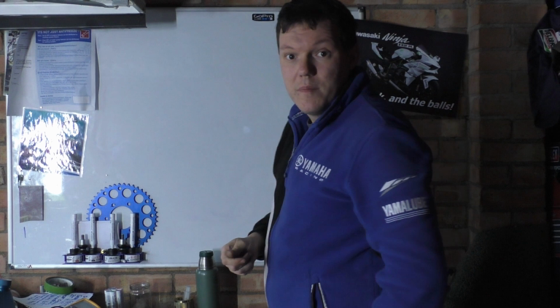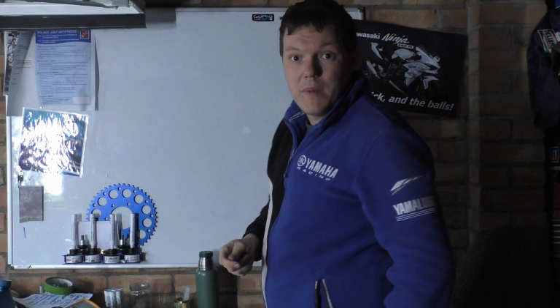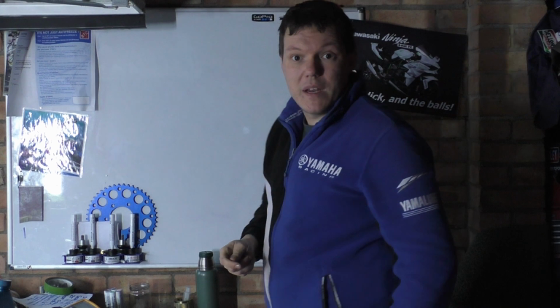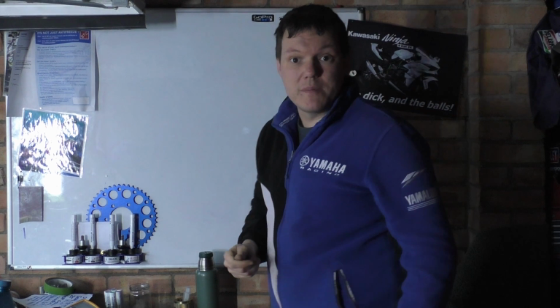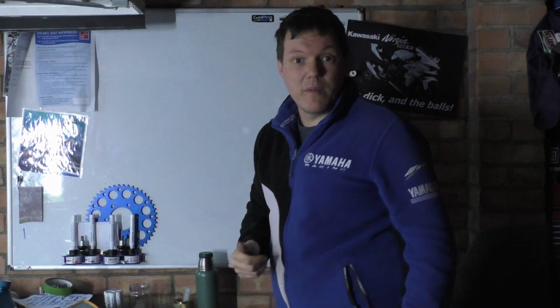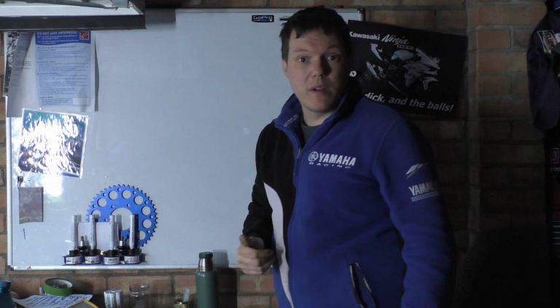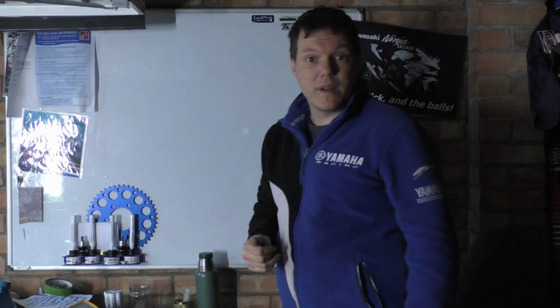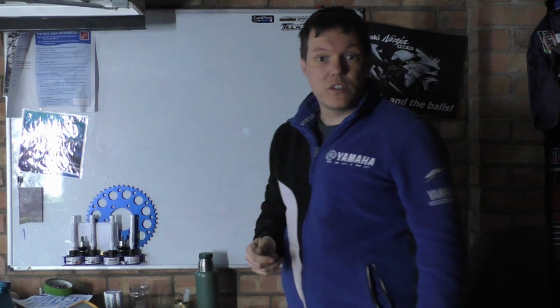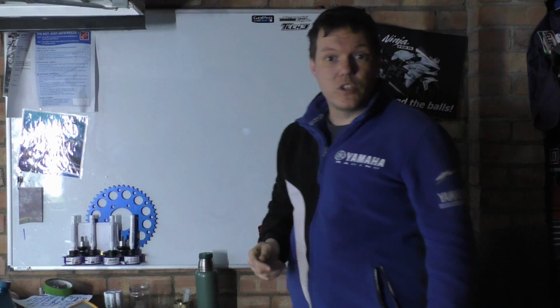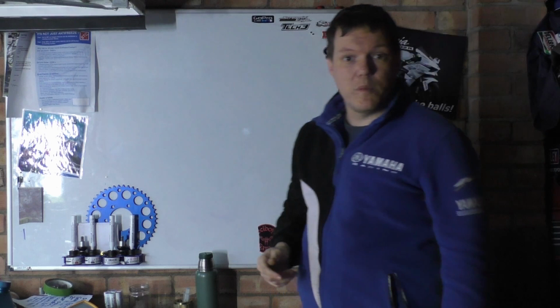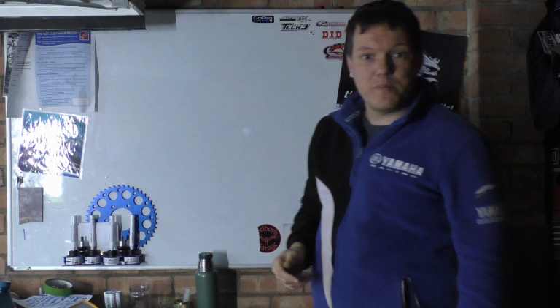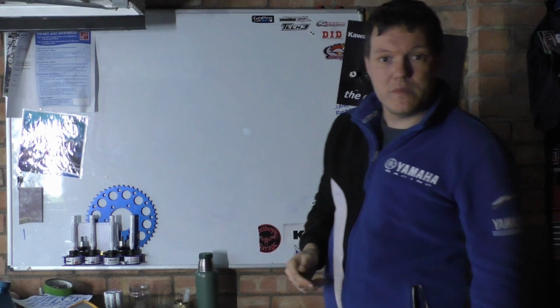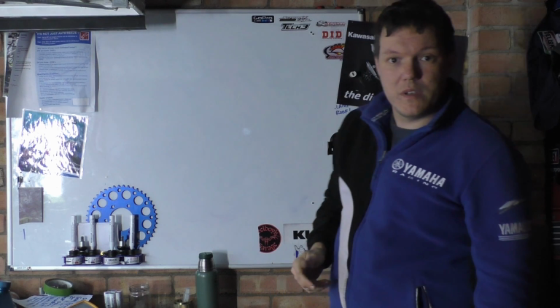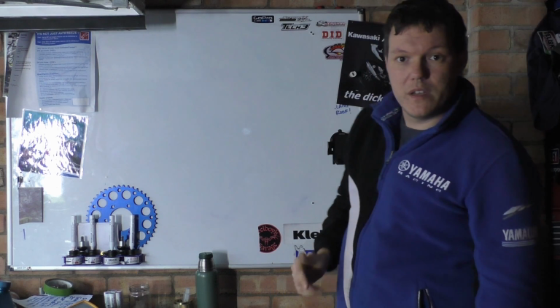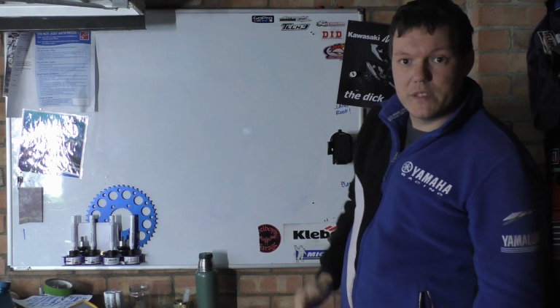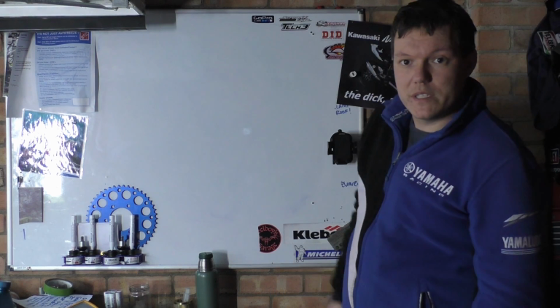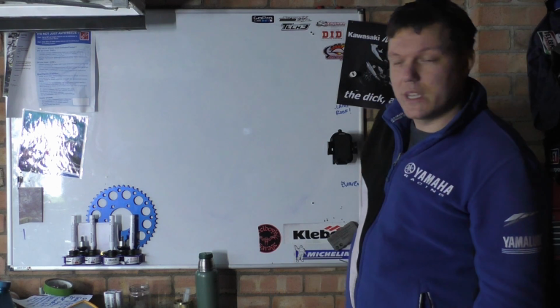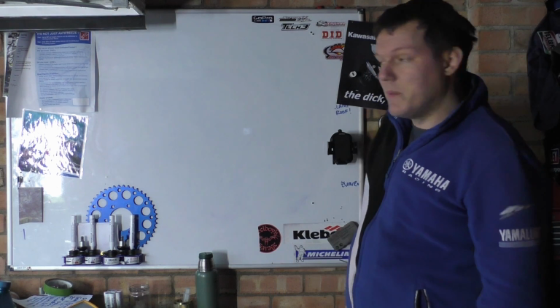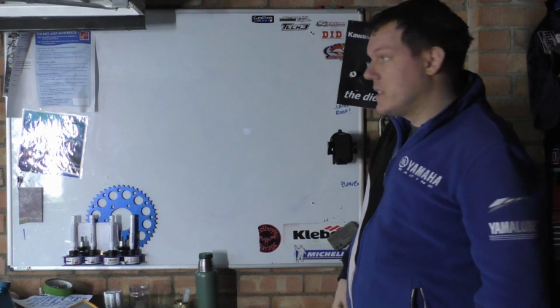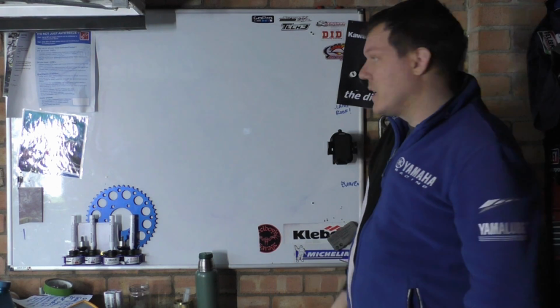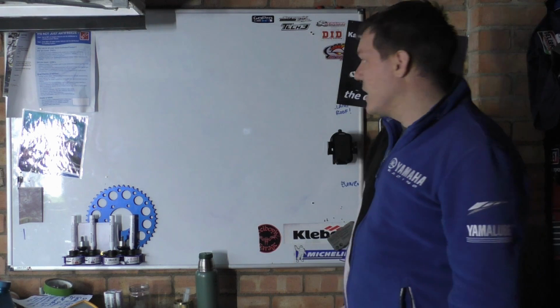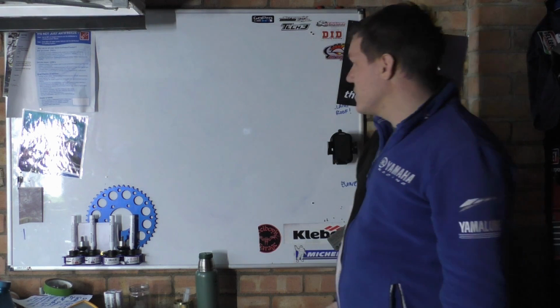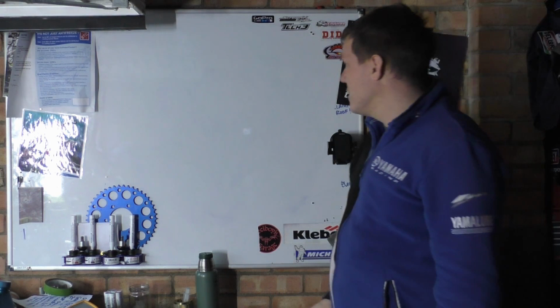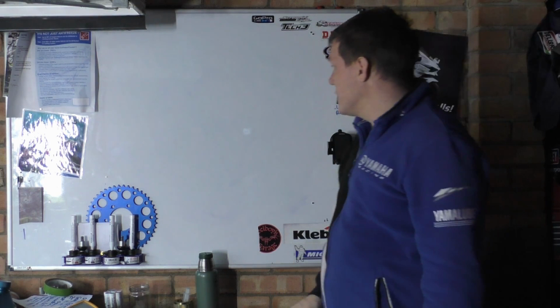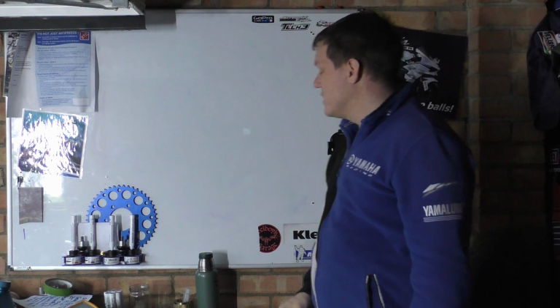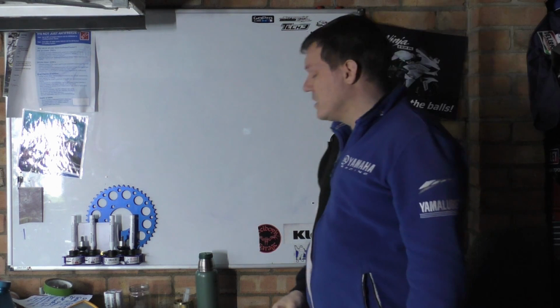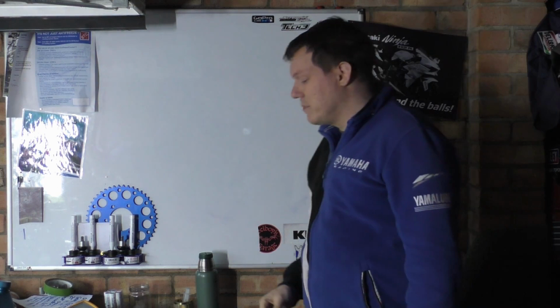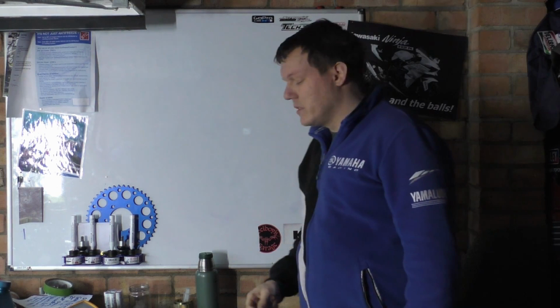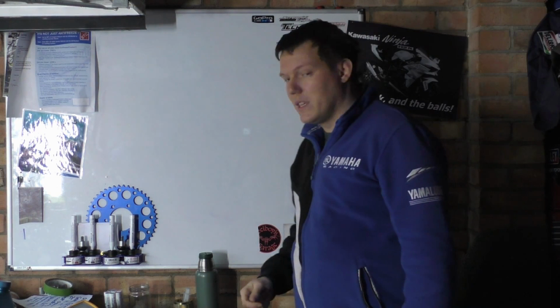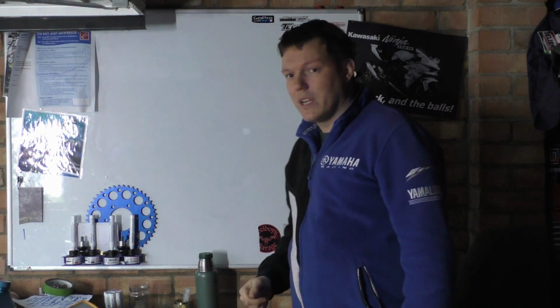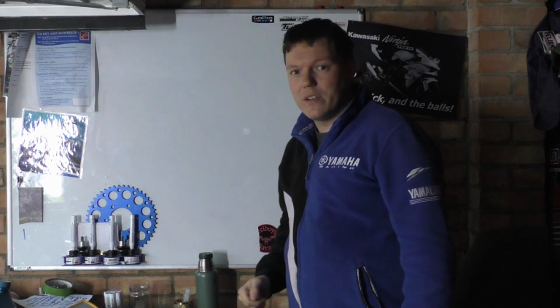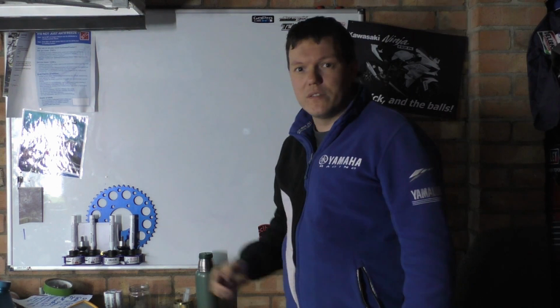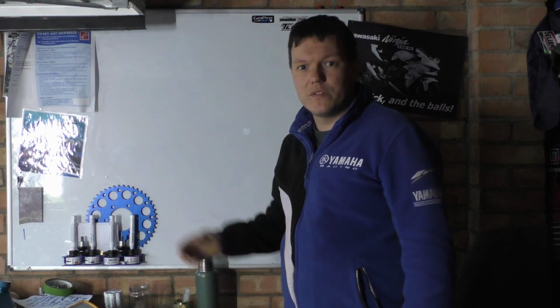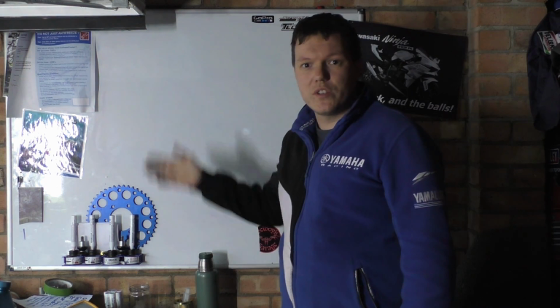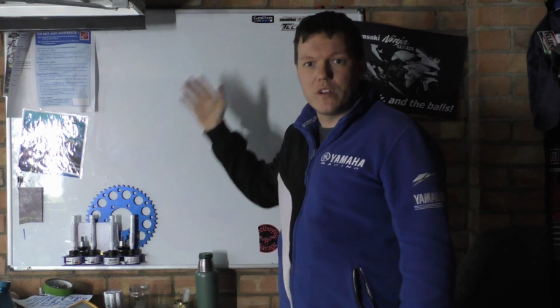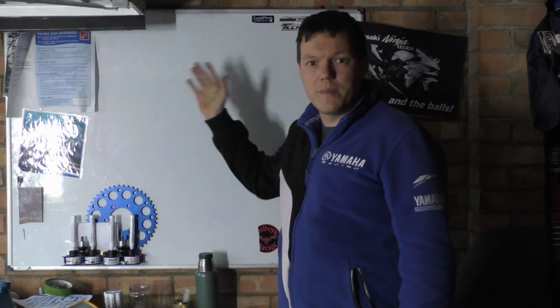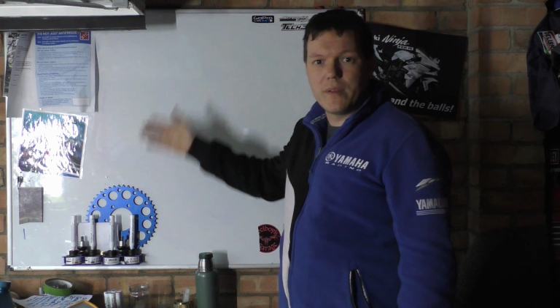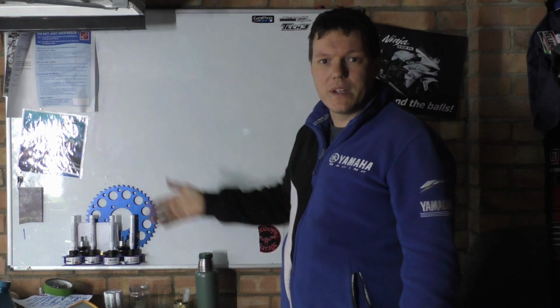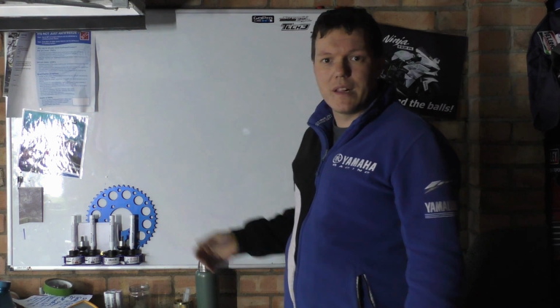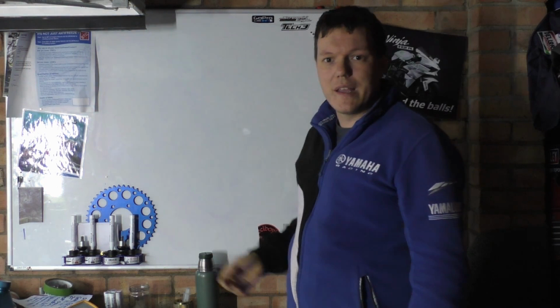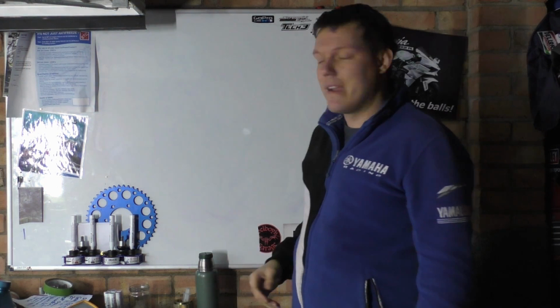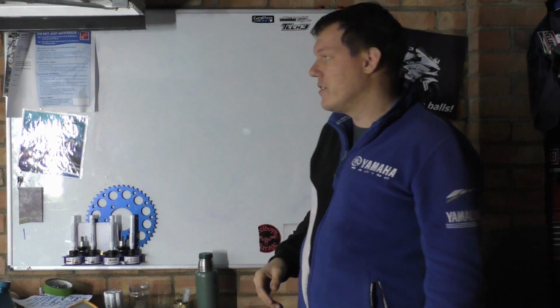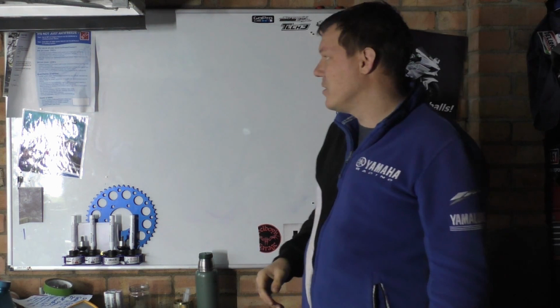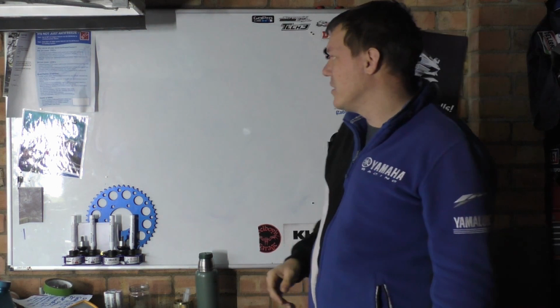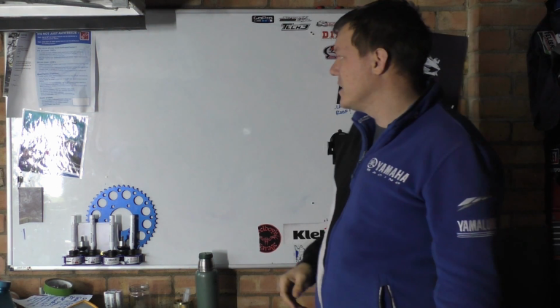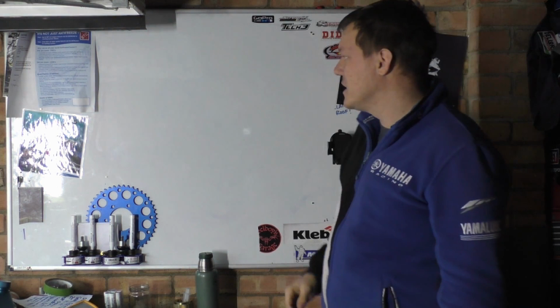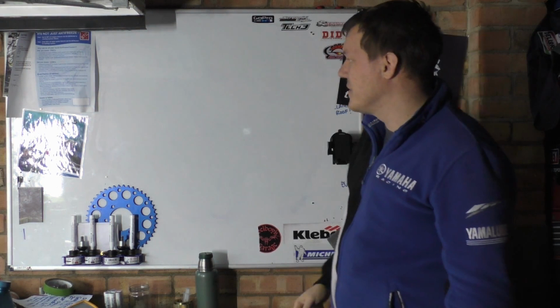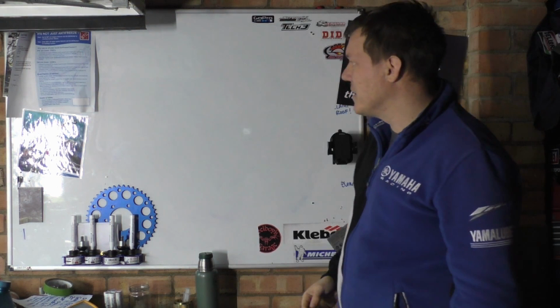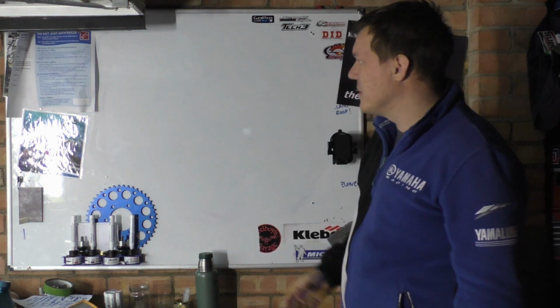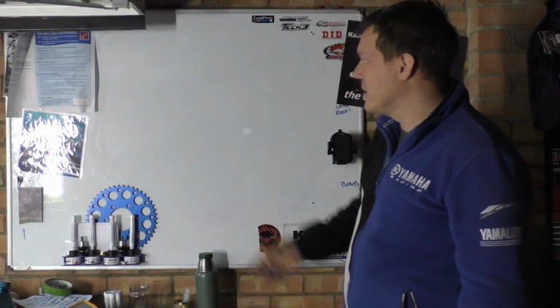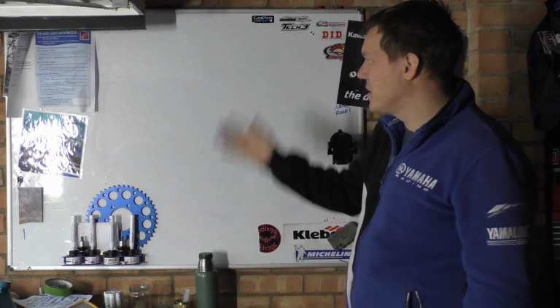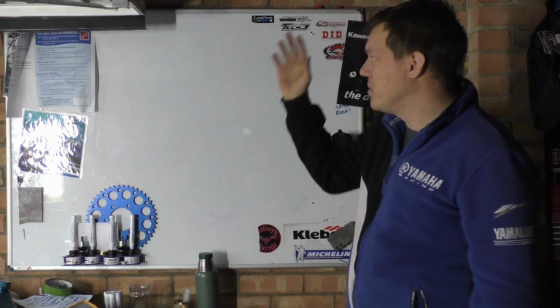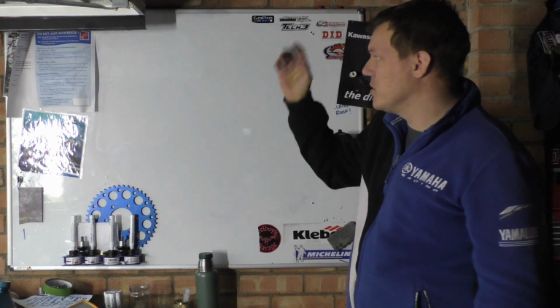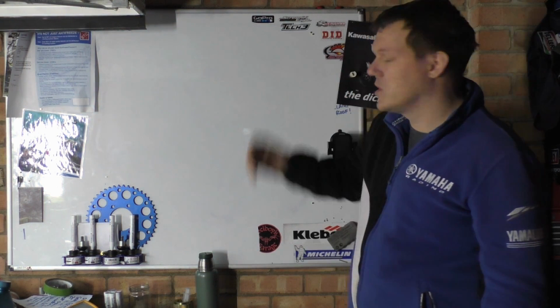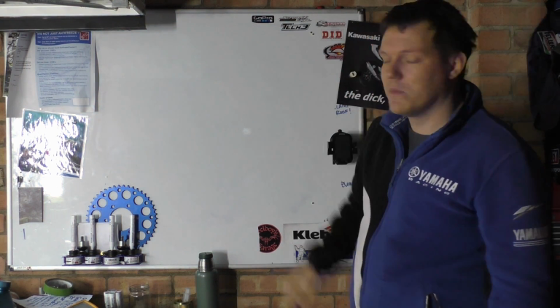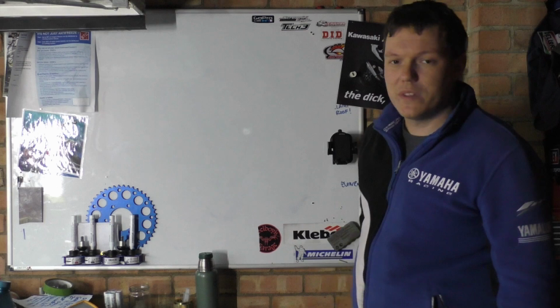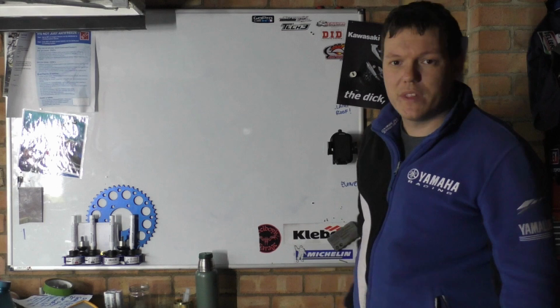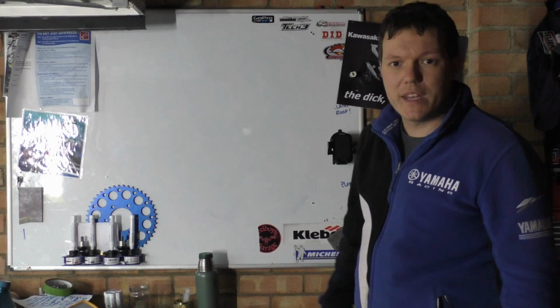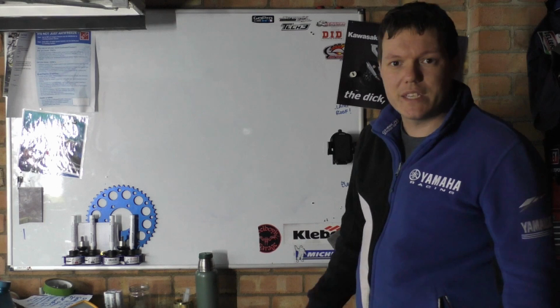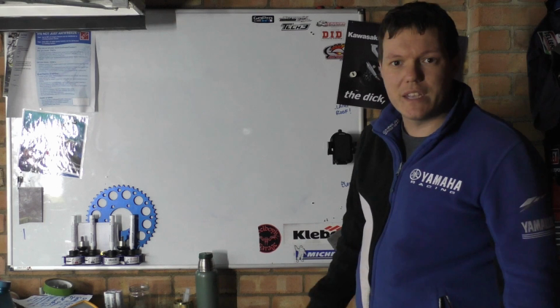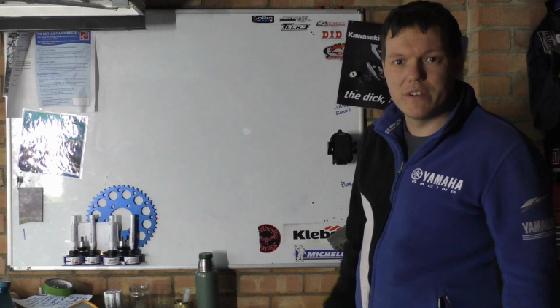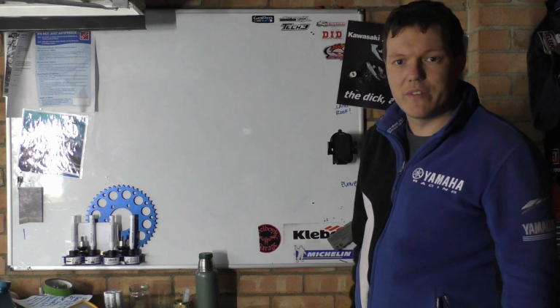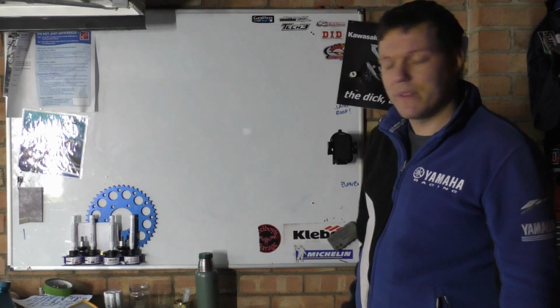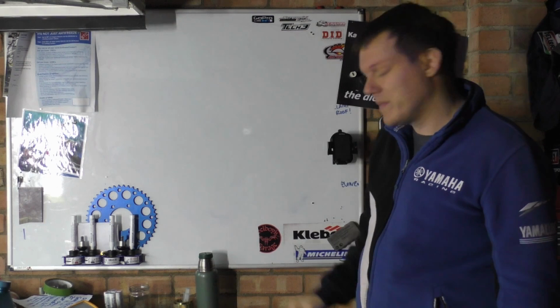My name's Matt, welcome back to the shop. It's getting a bit dark so I've had to turn the light on. Sorry about the glare and all the rest of it — we'll have to sort that out.